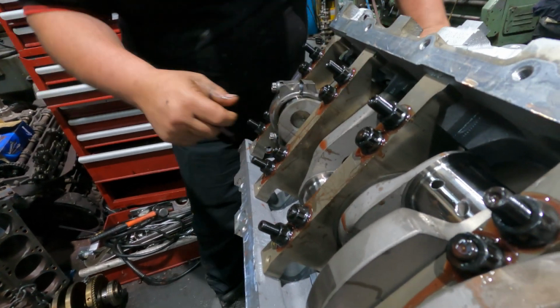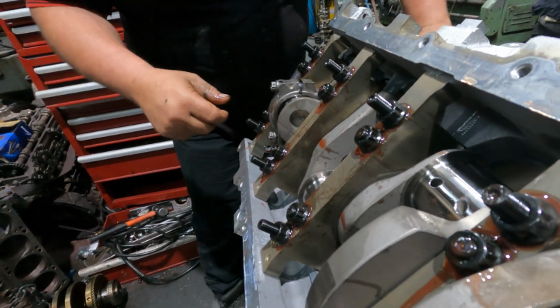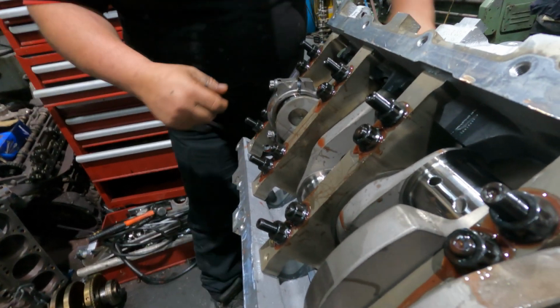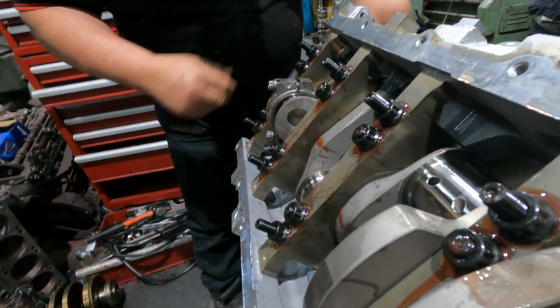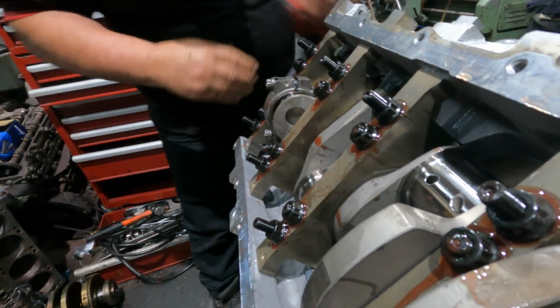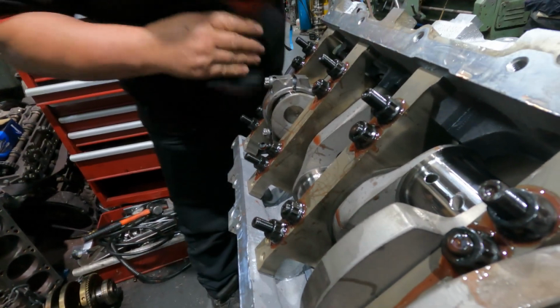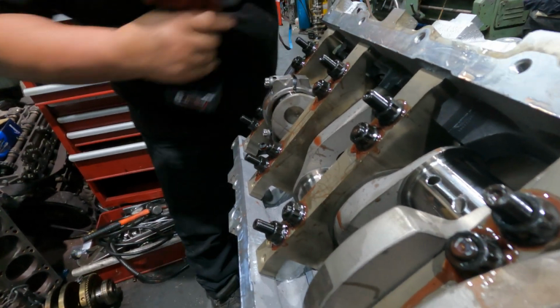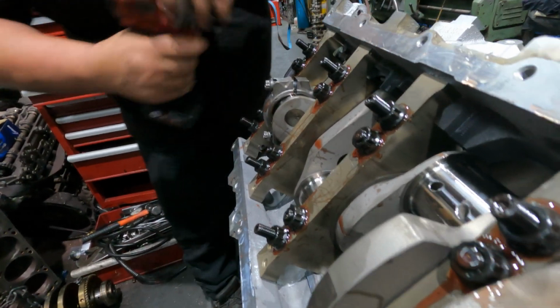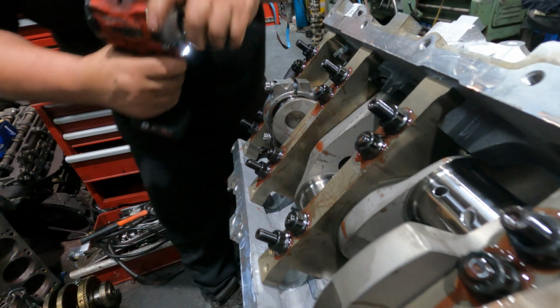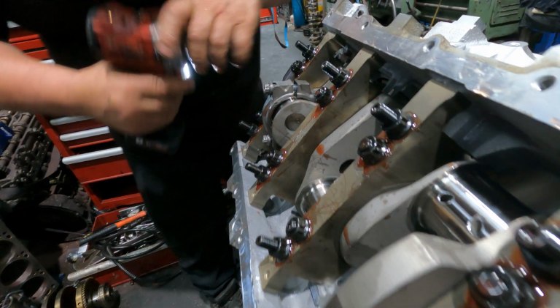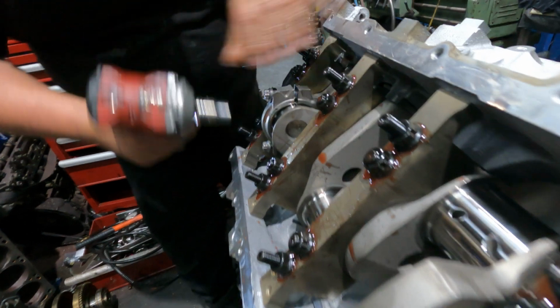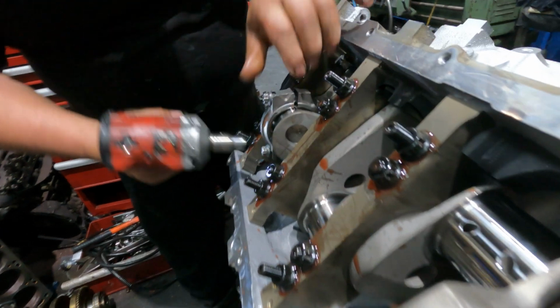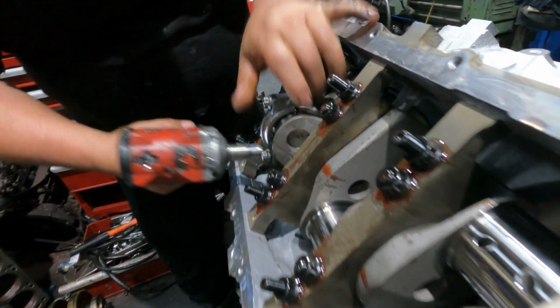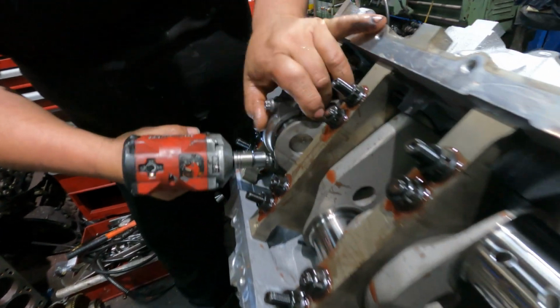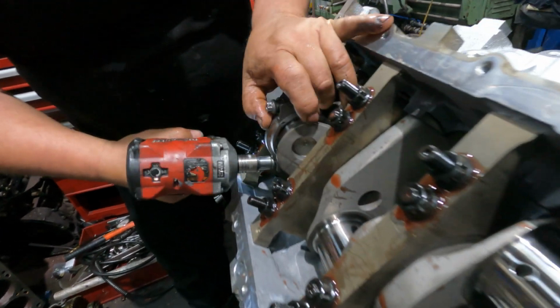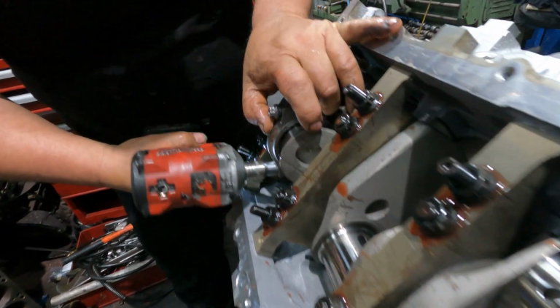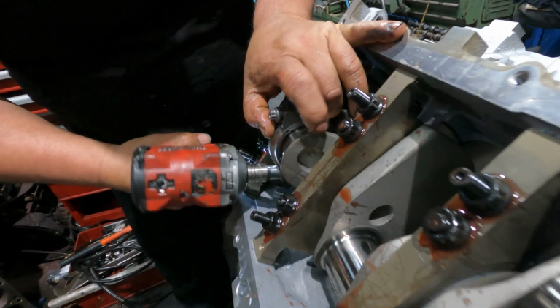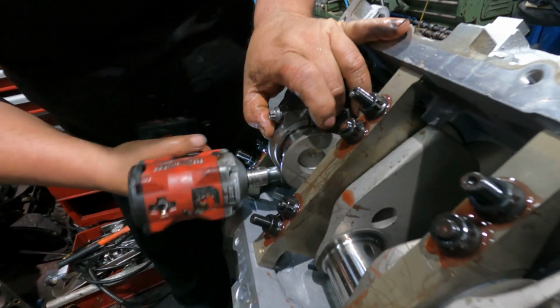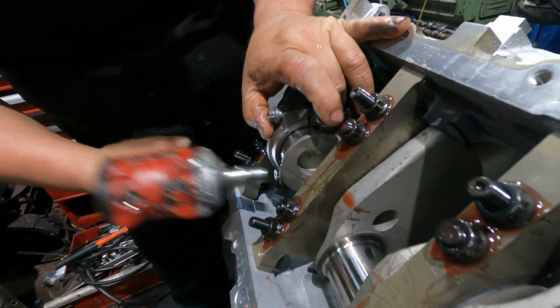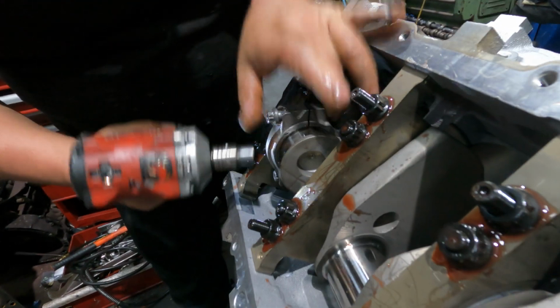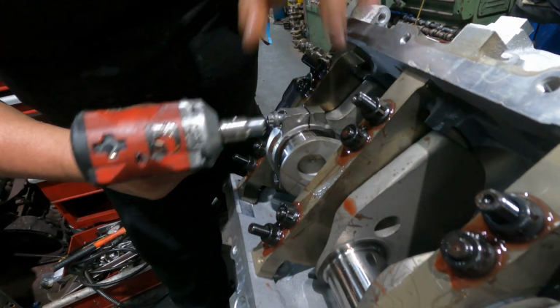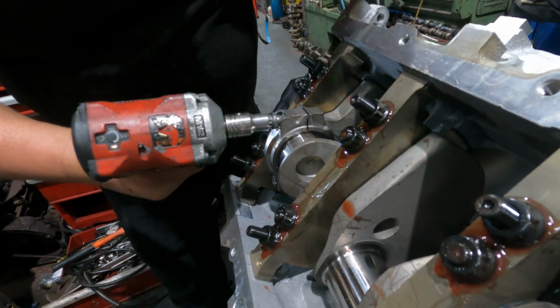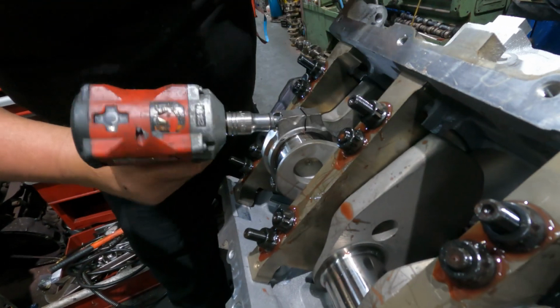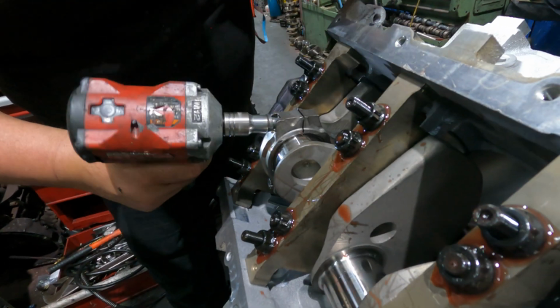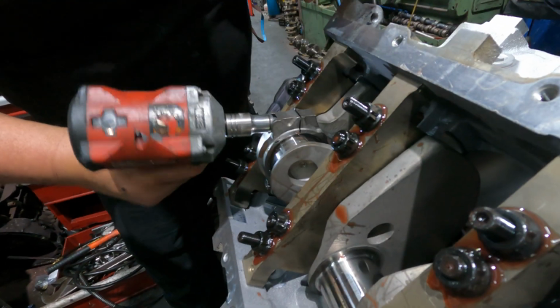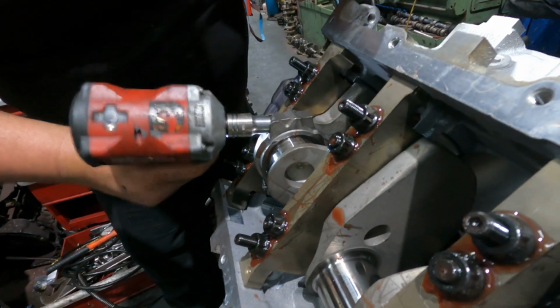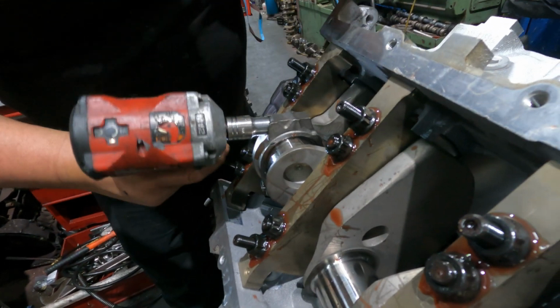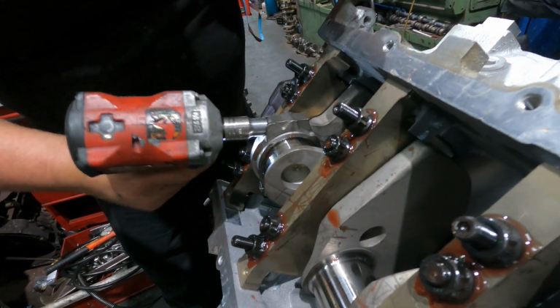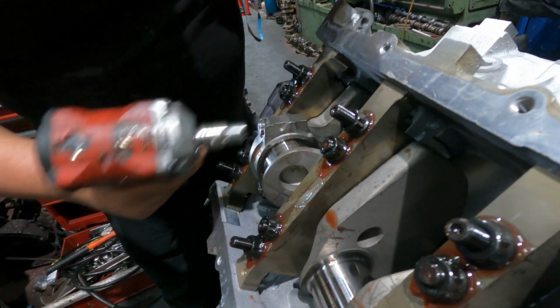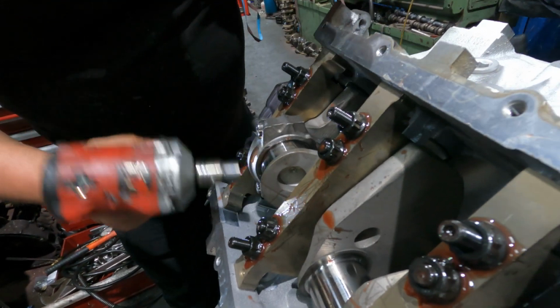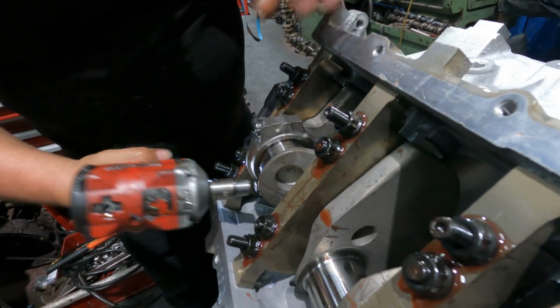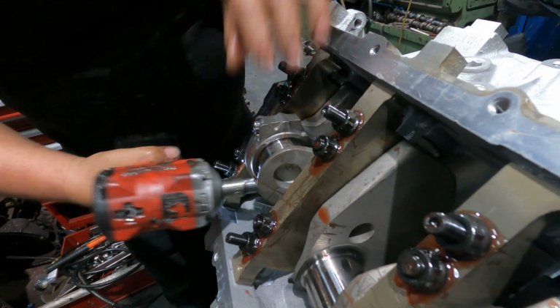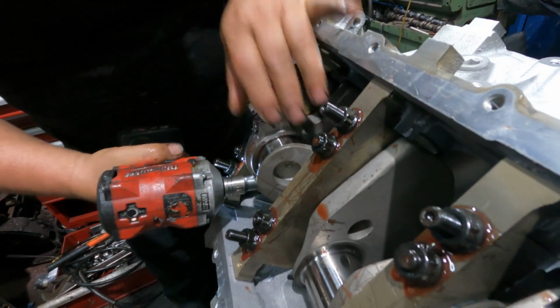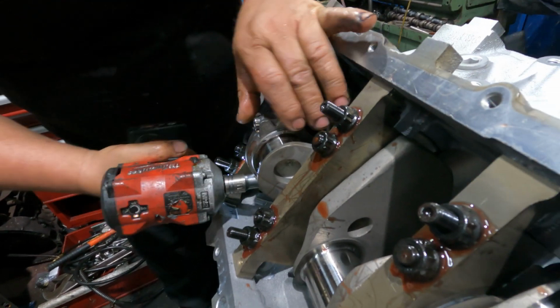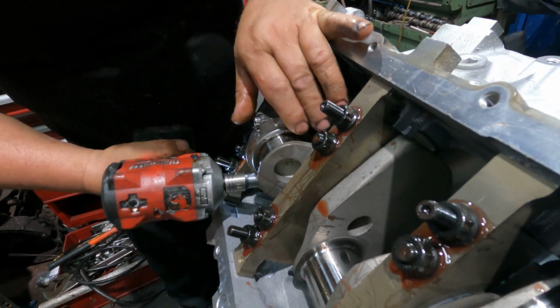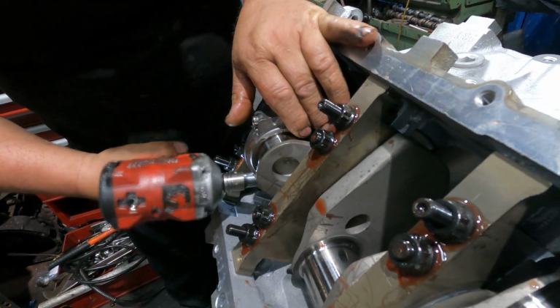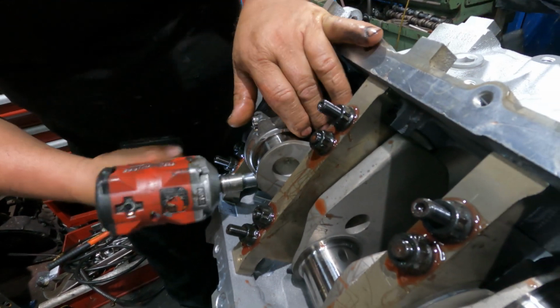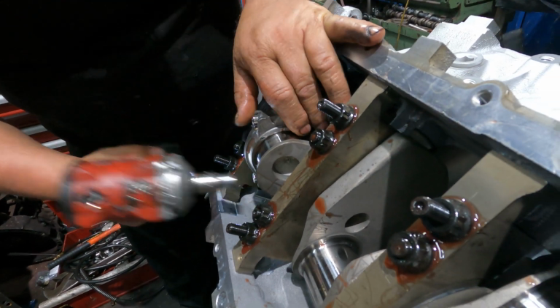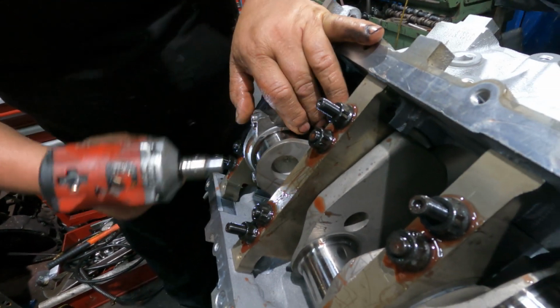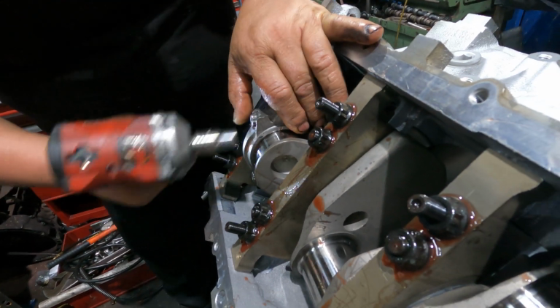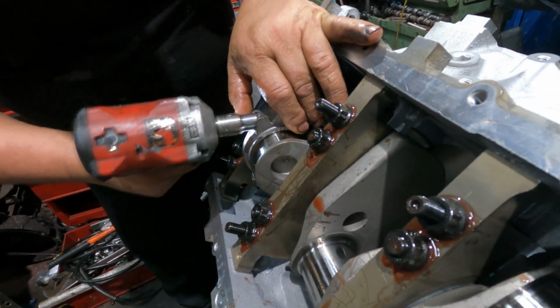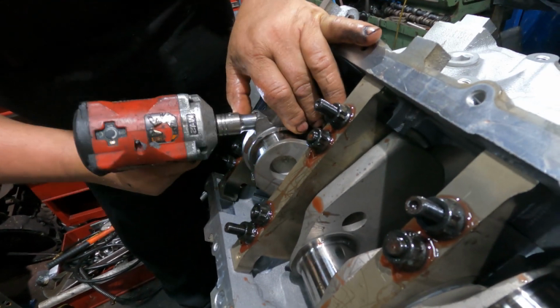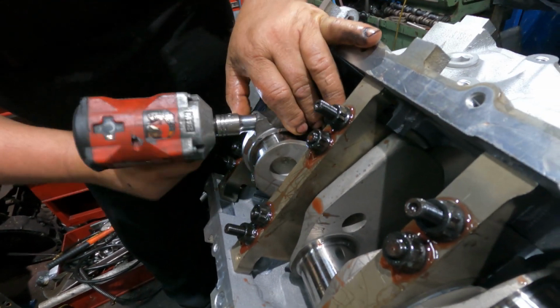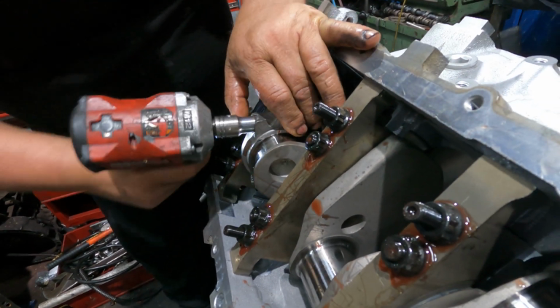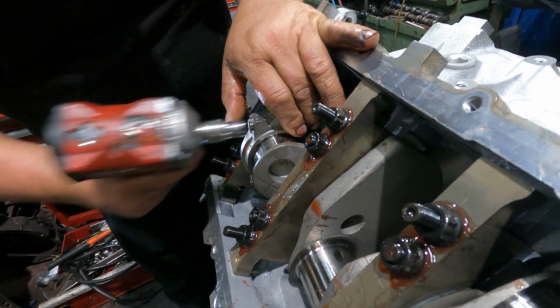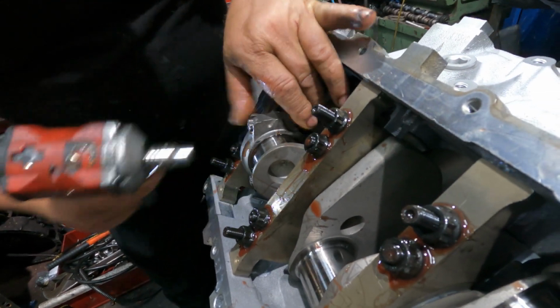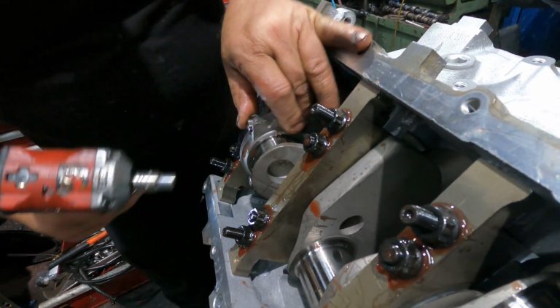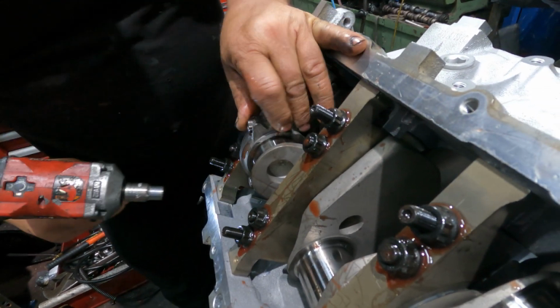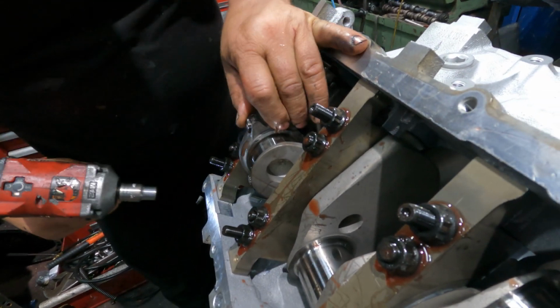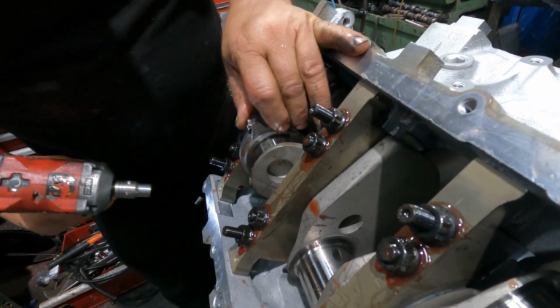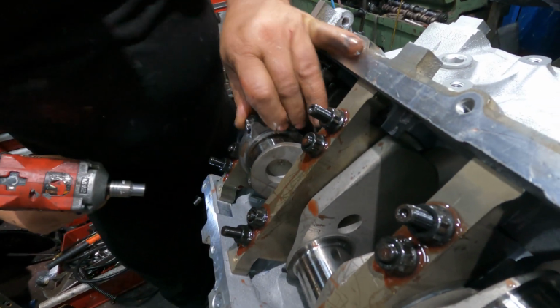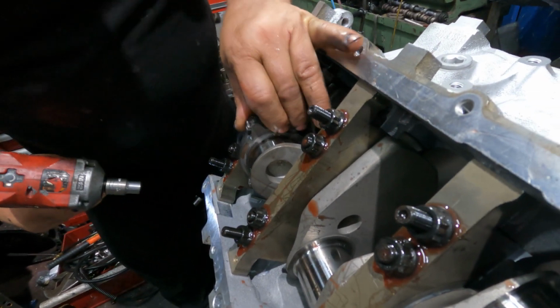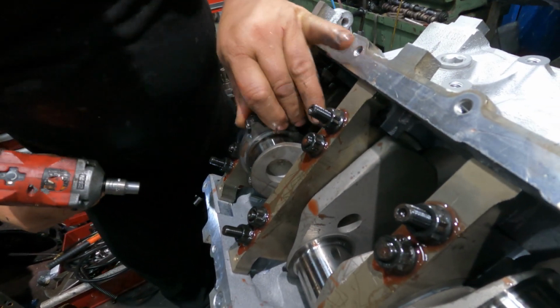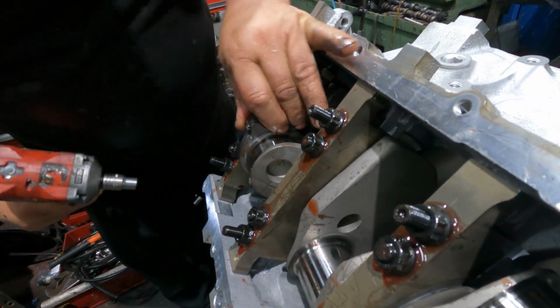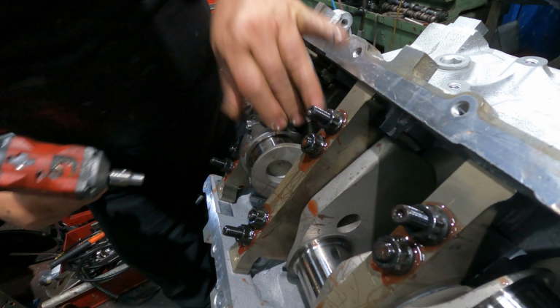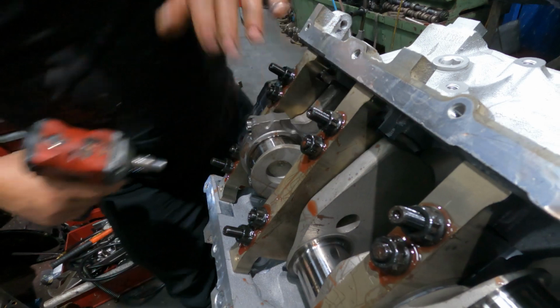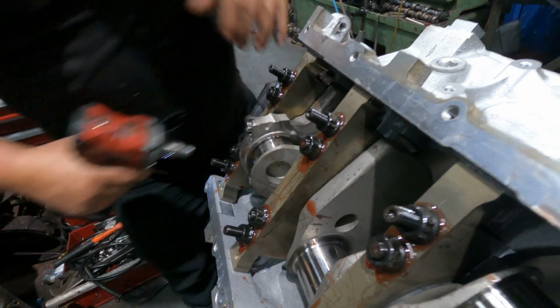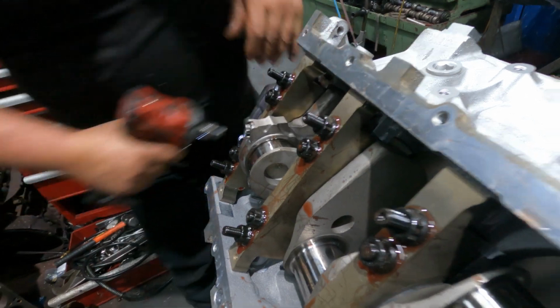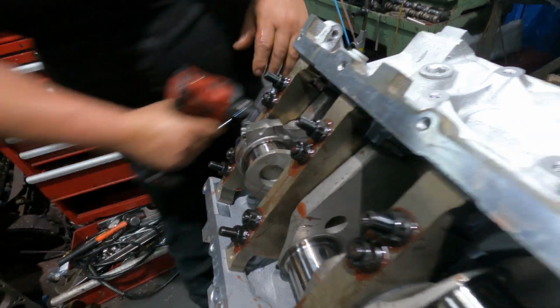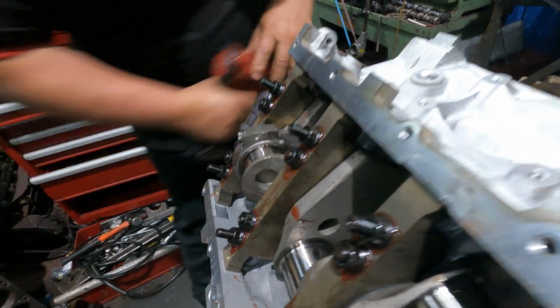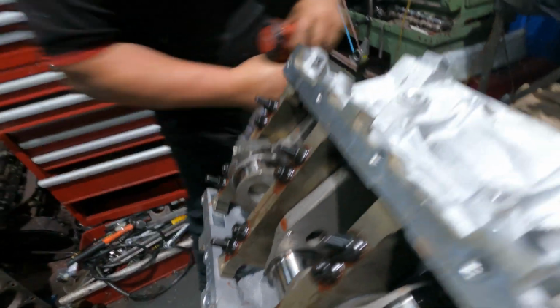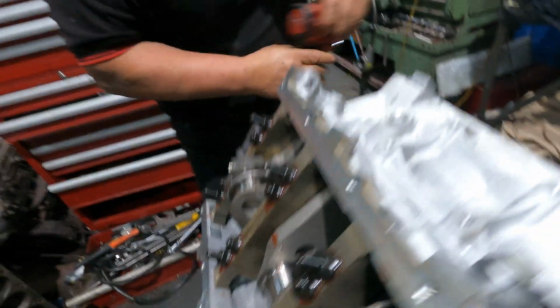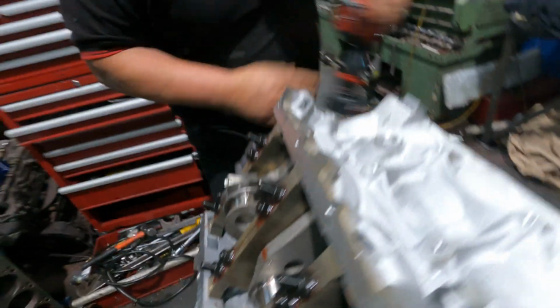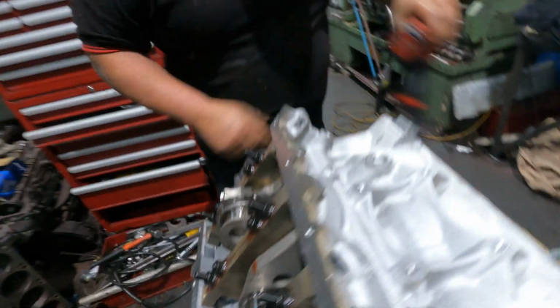10 thou over is not a very common size, but LS engines are the reason they make them - you can get a 5 thou oversized piston because the bores really don't wear out that much.